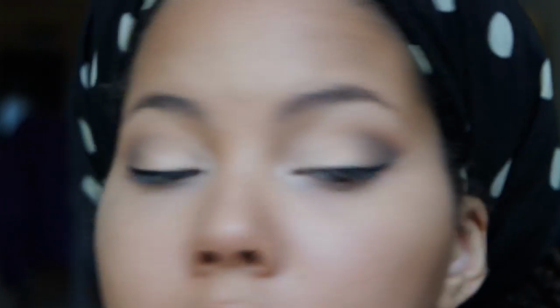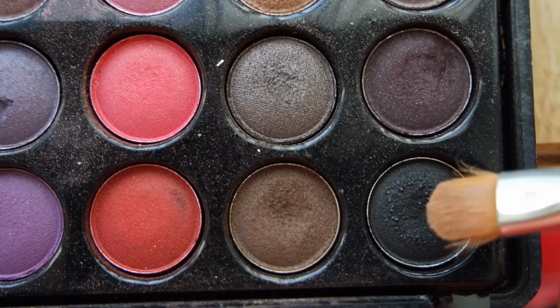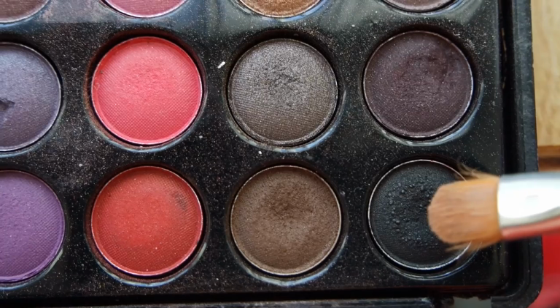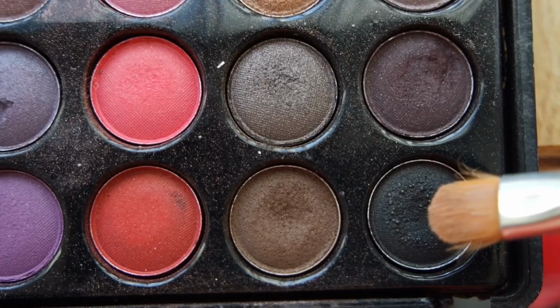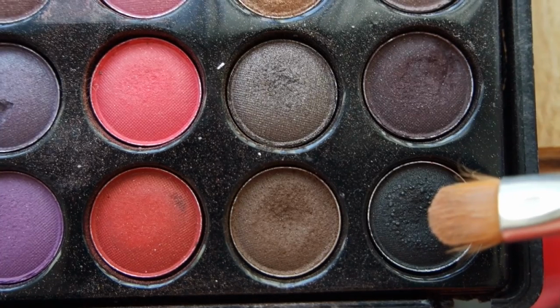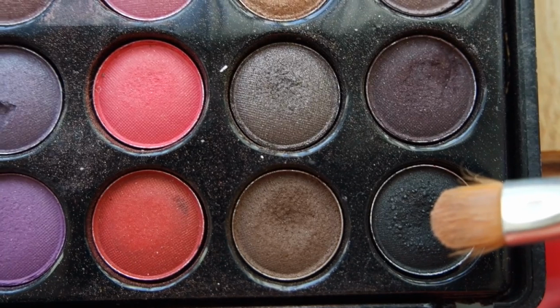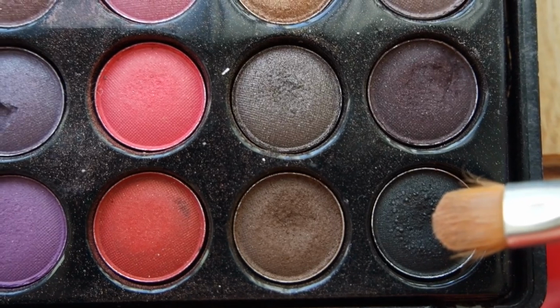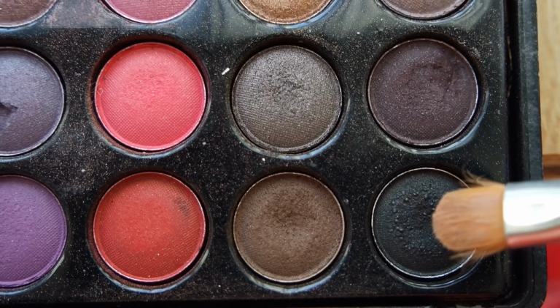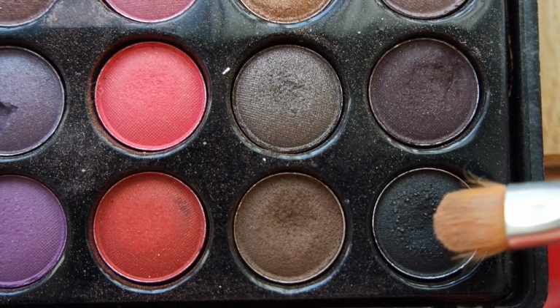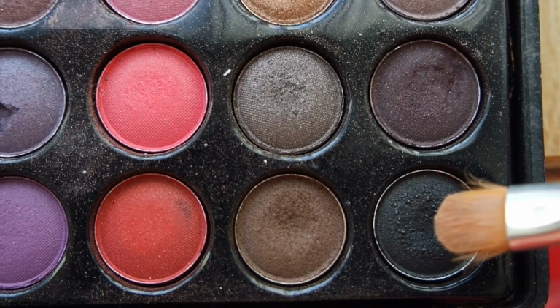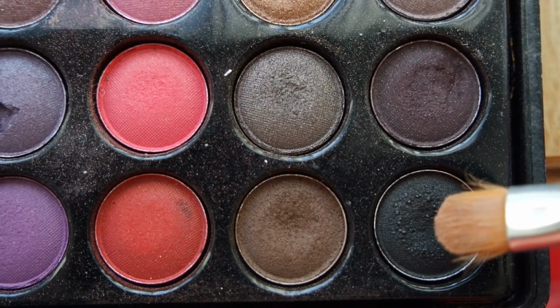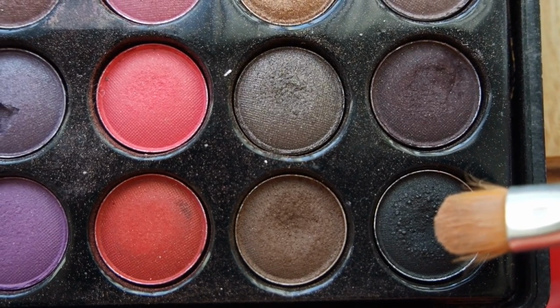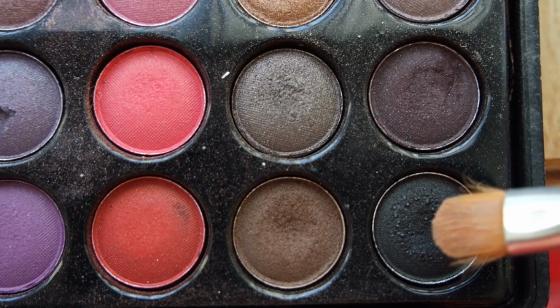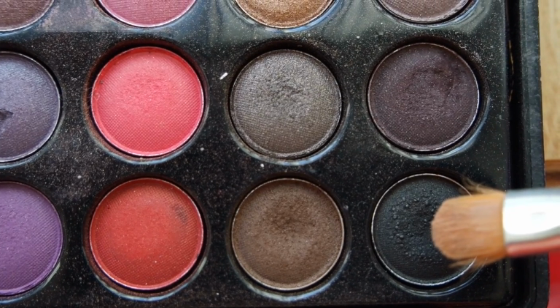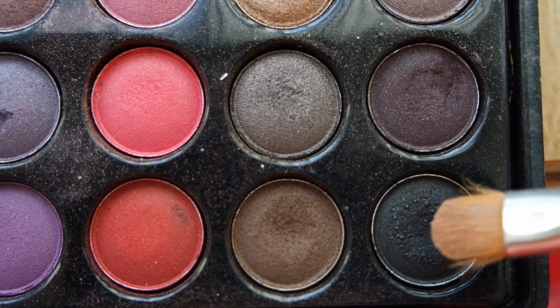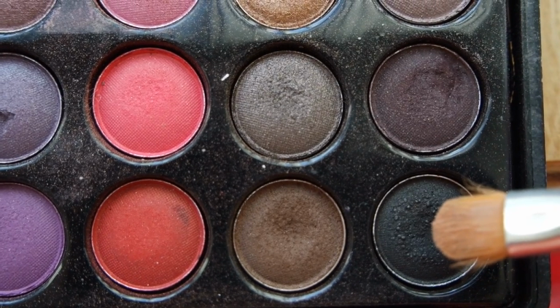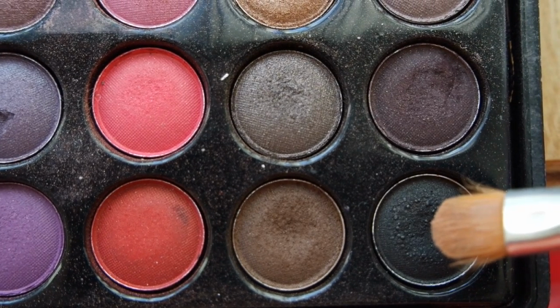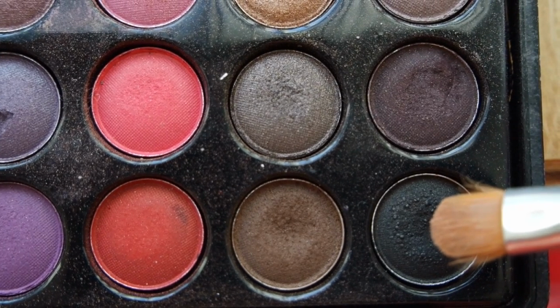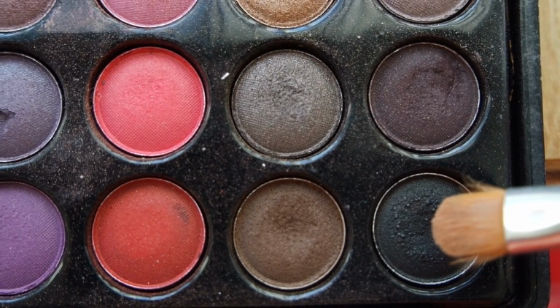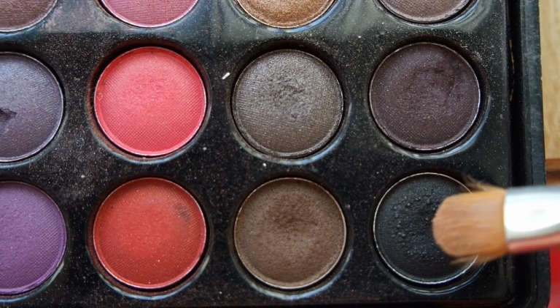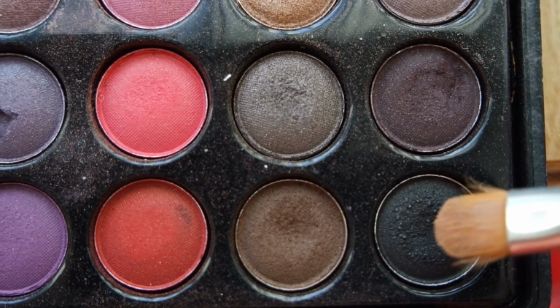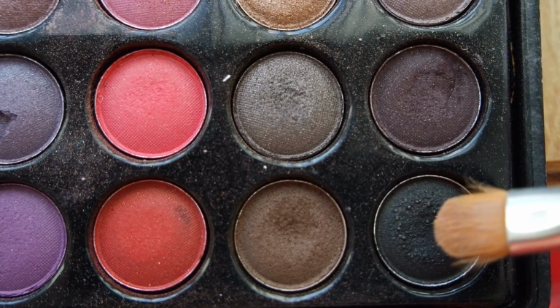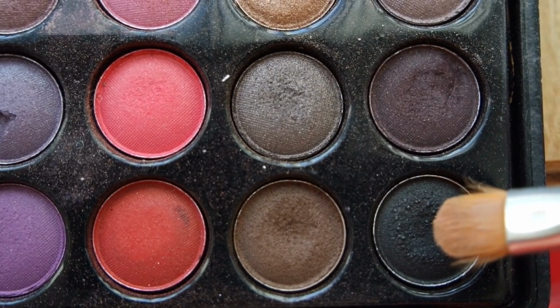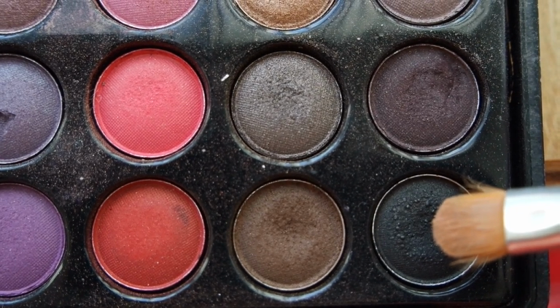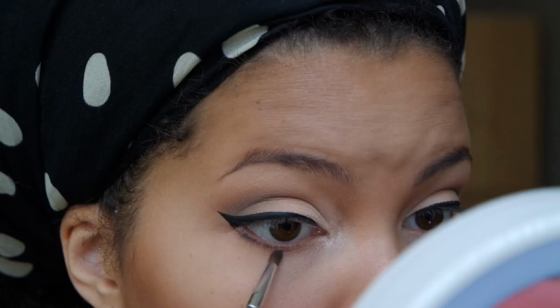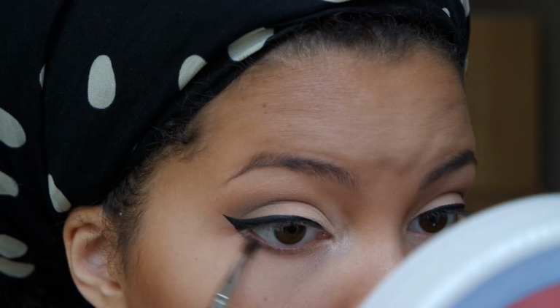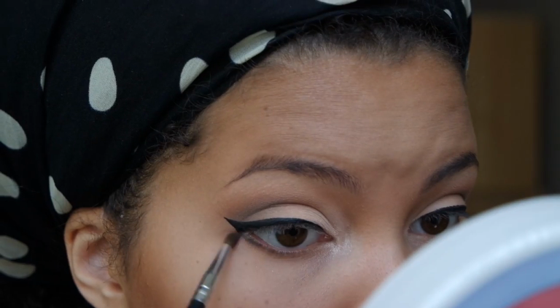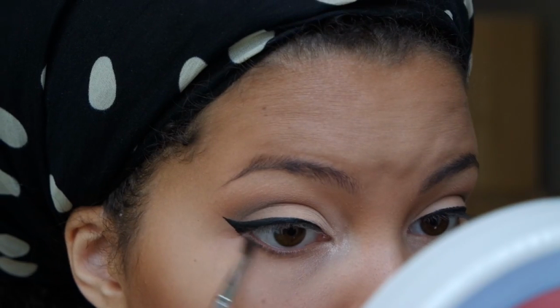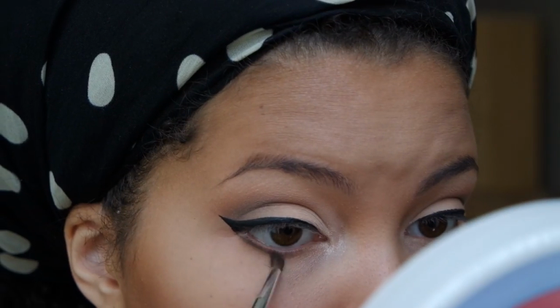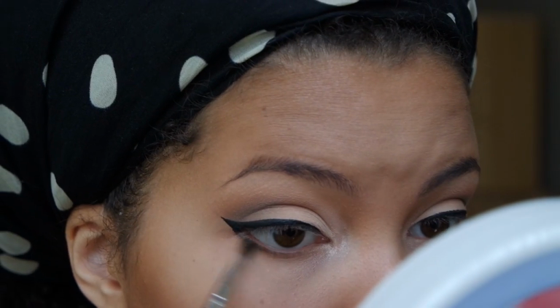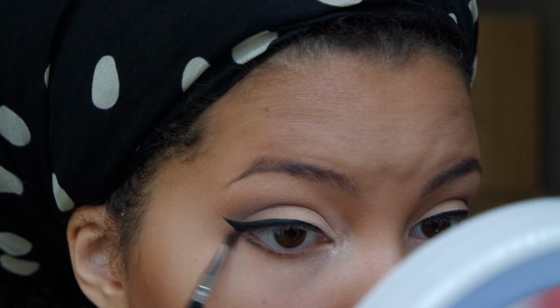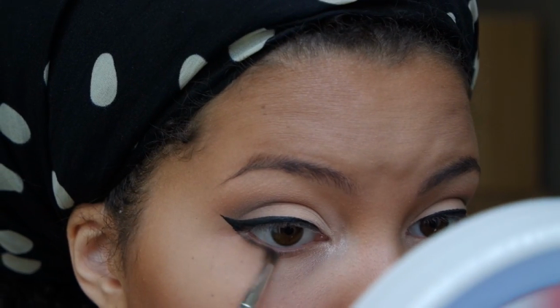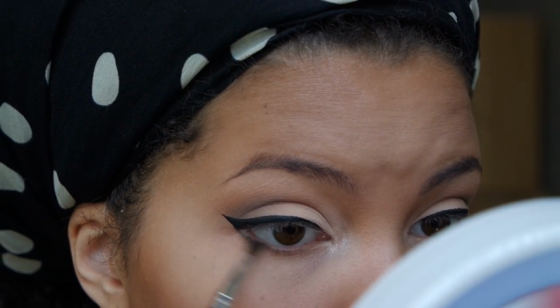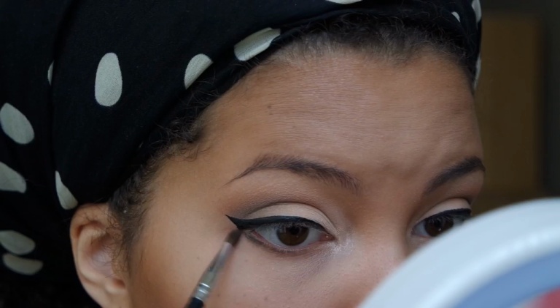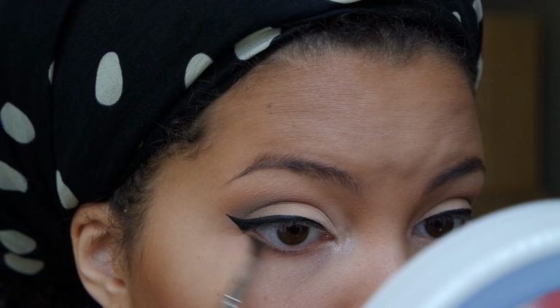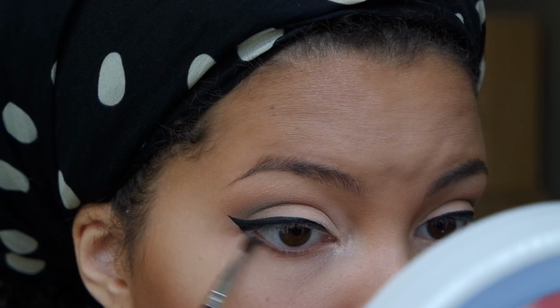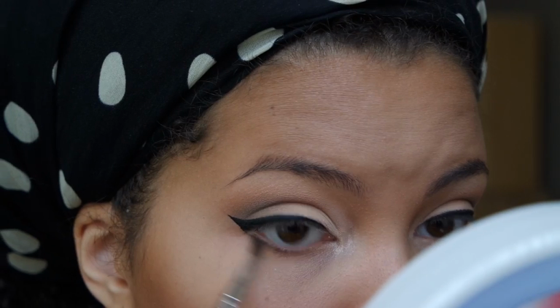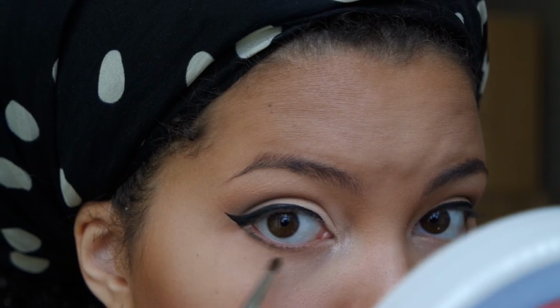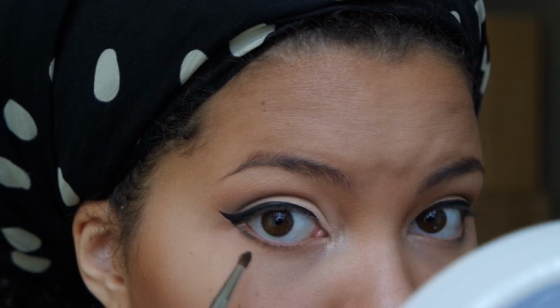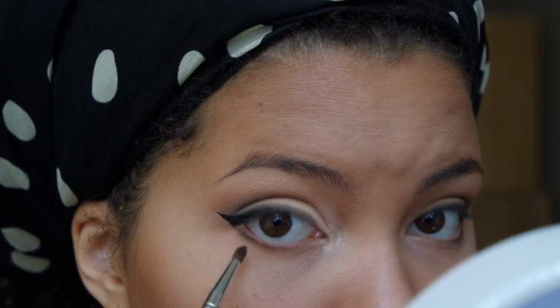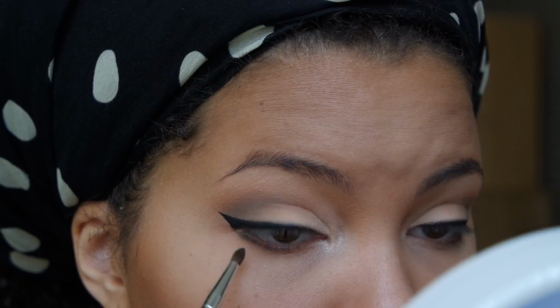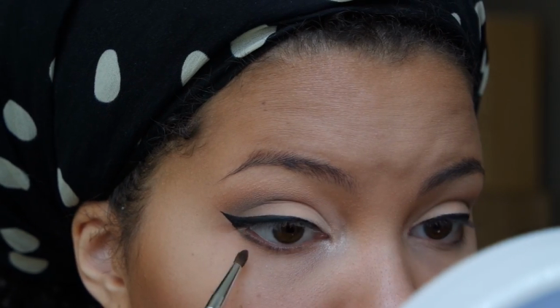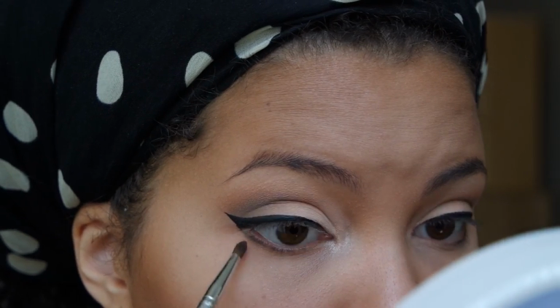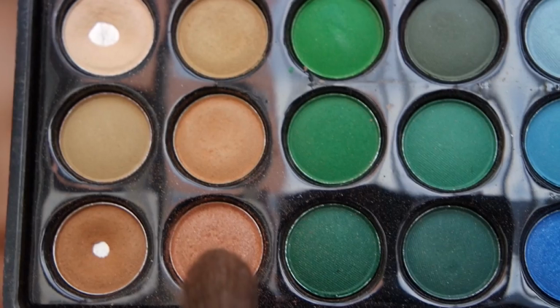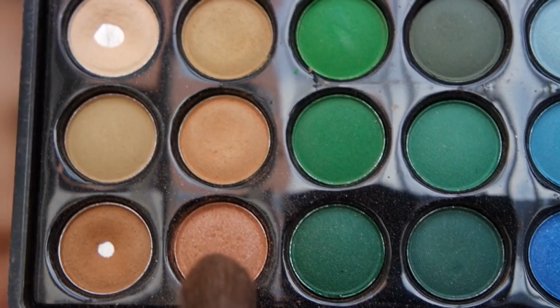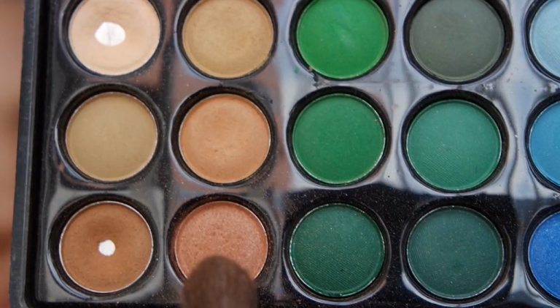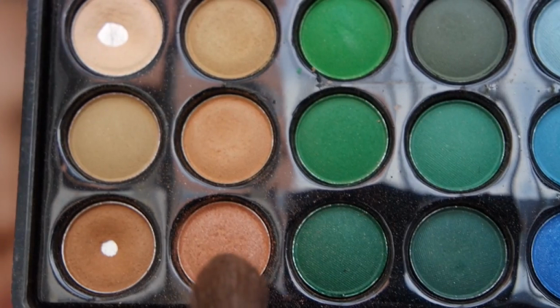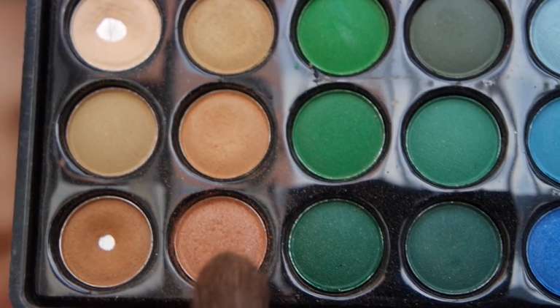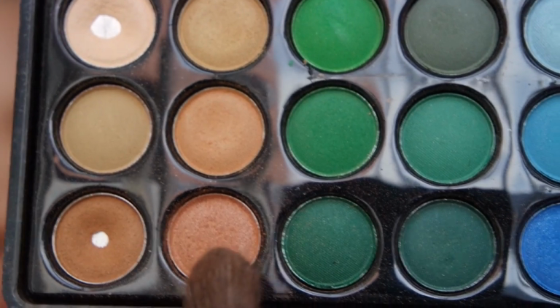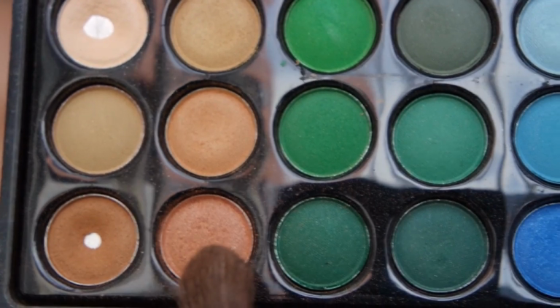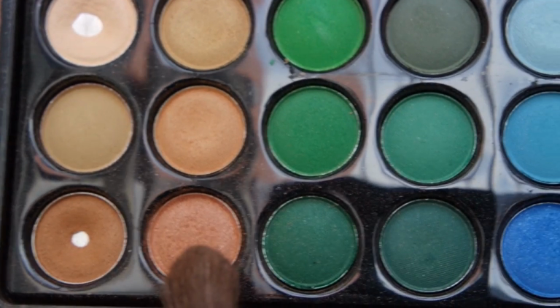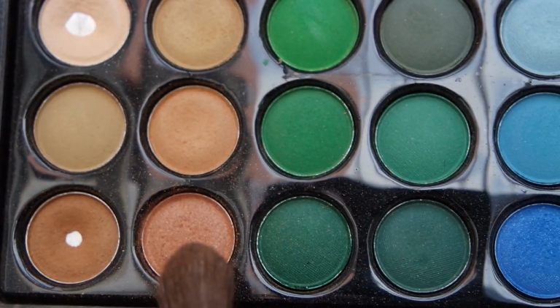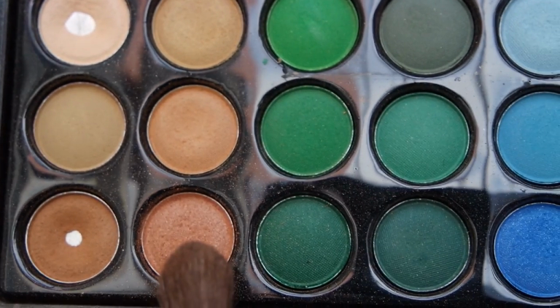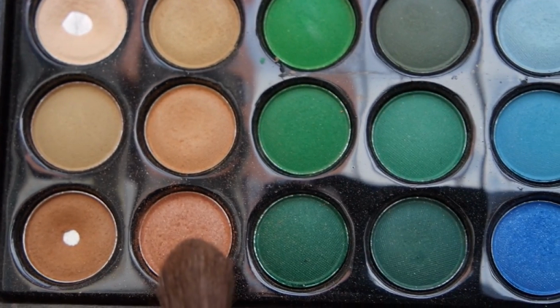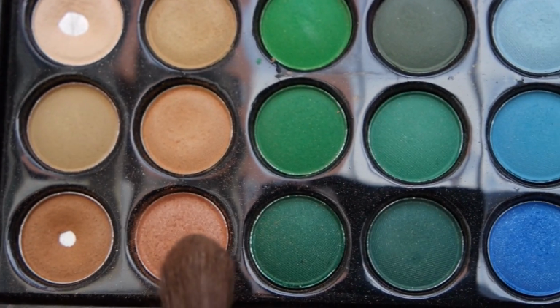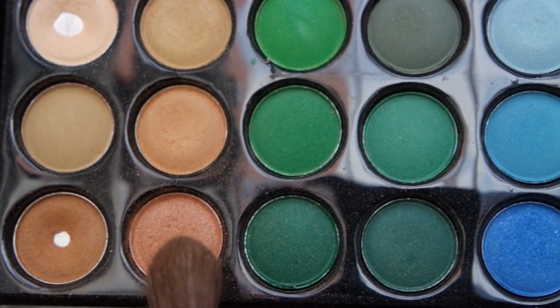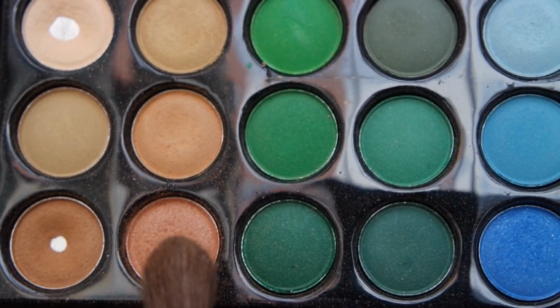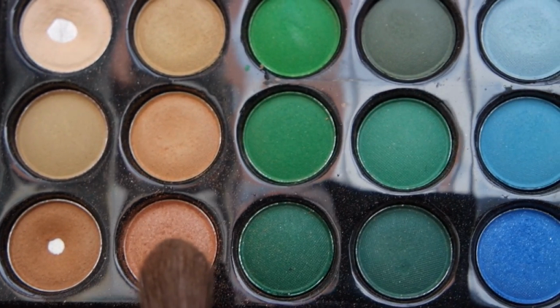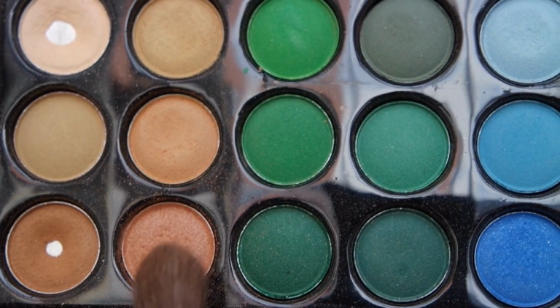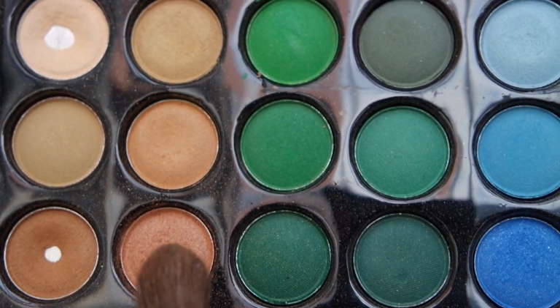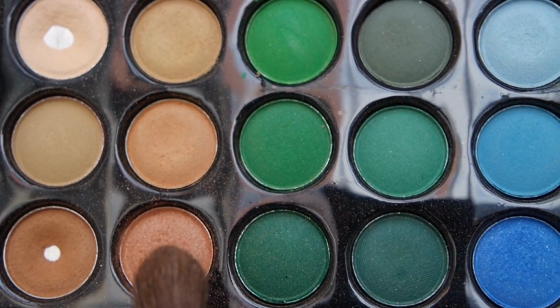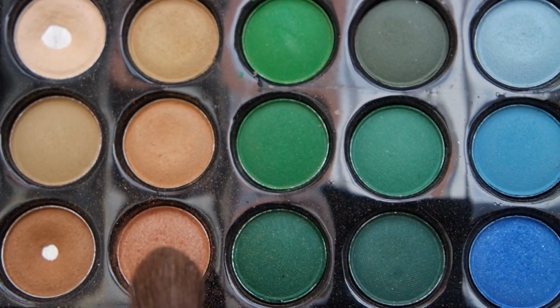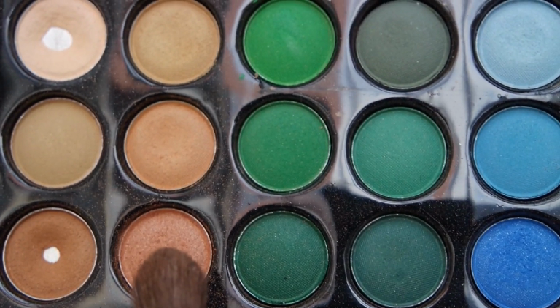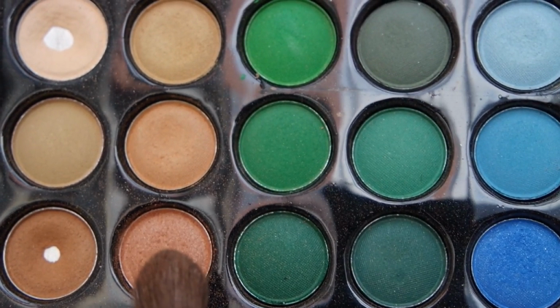I'm going to use this black color again and blend it to the outer corner of my lower lash line. Then I'll blend the reddish brown color to my lower lash line.